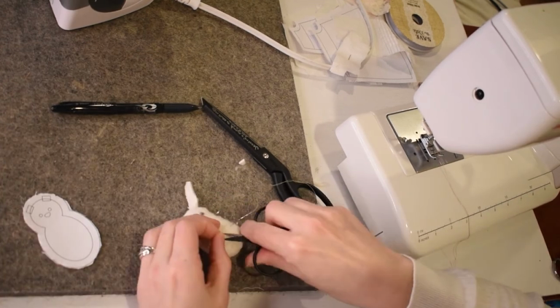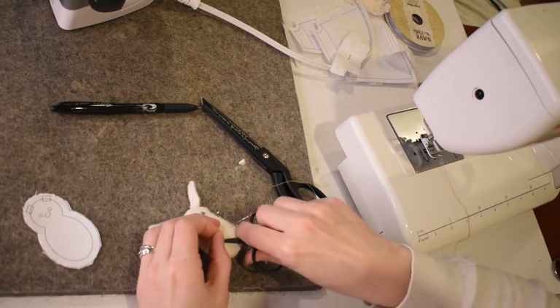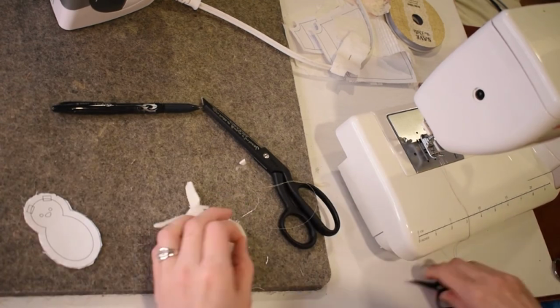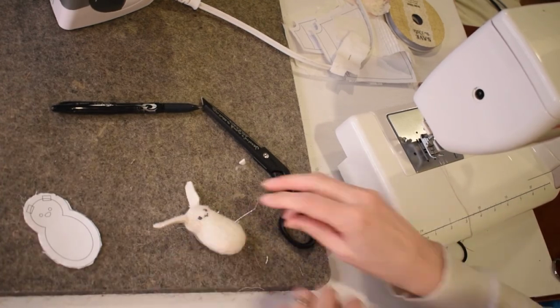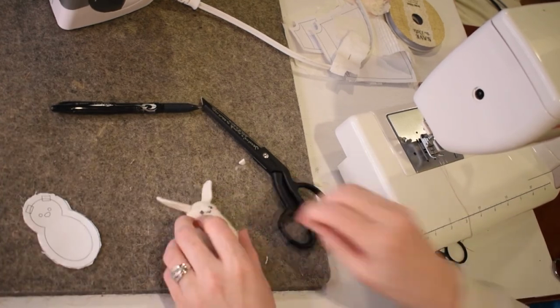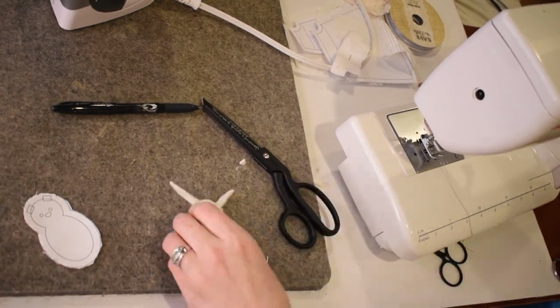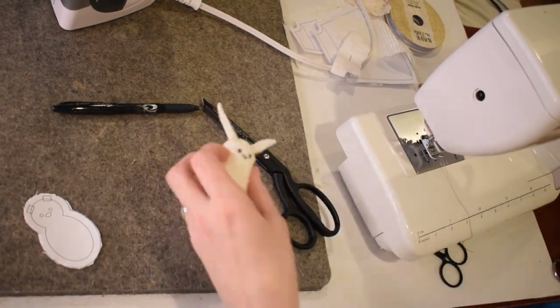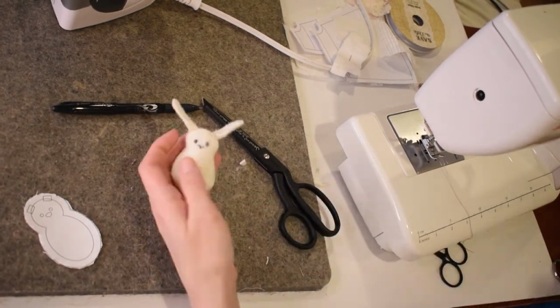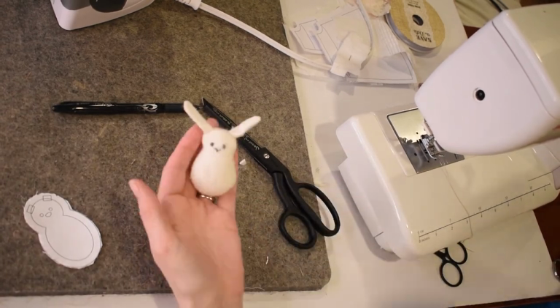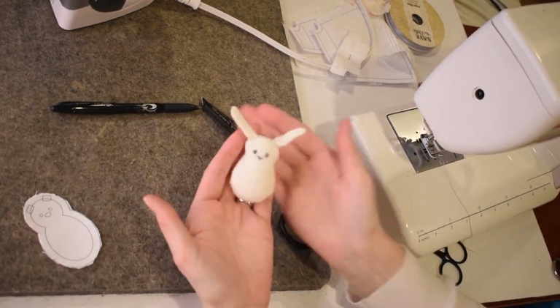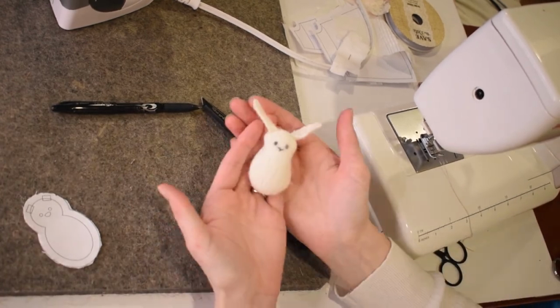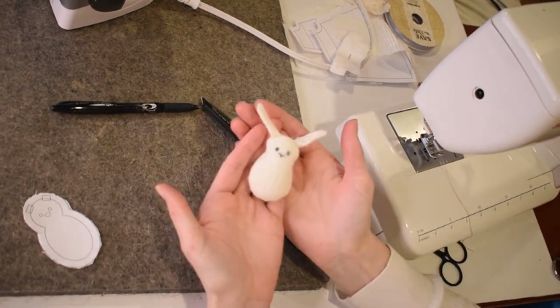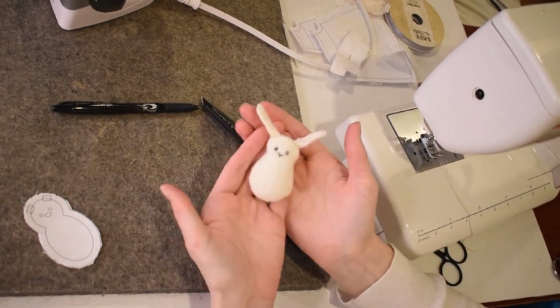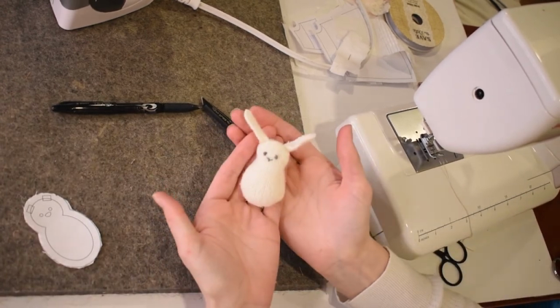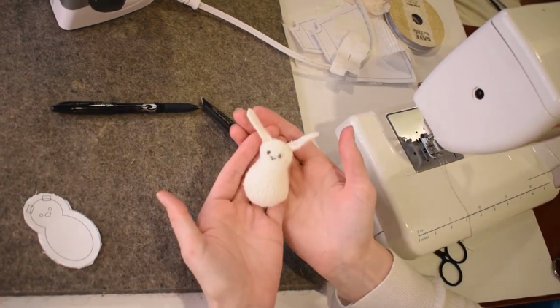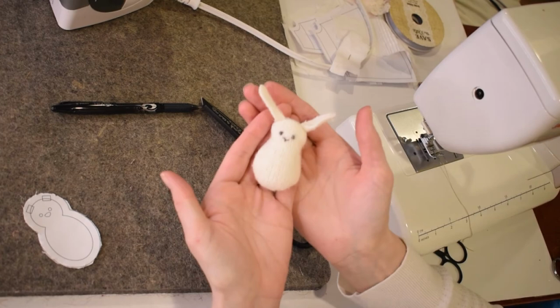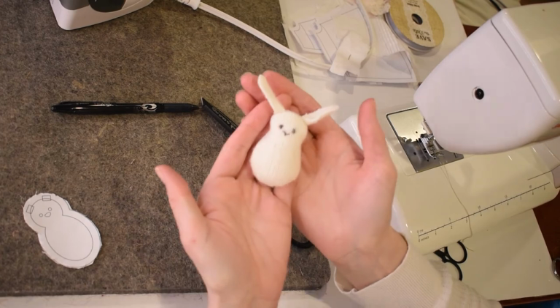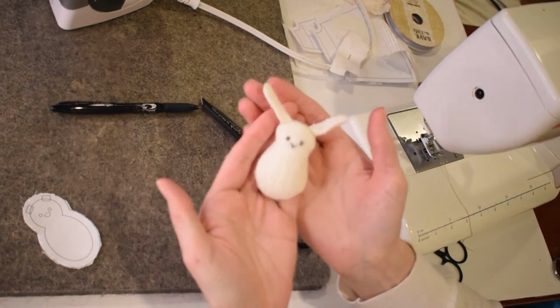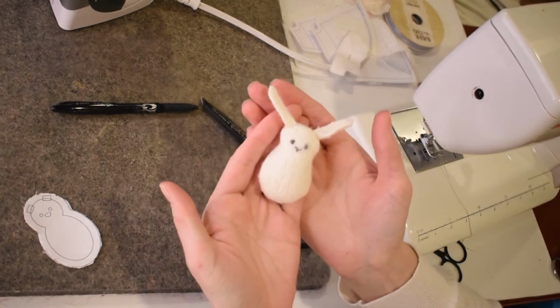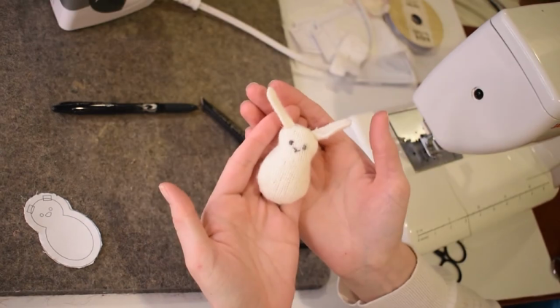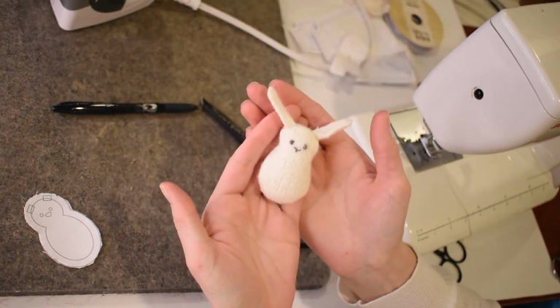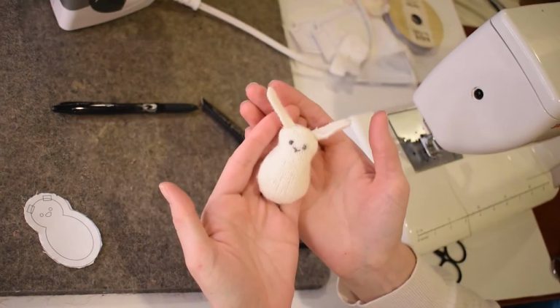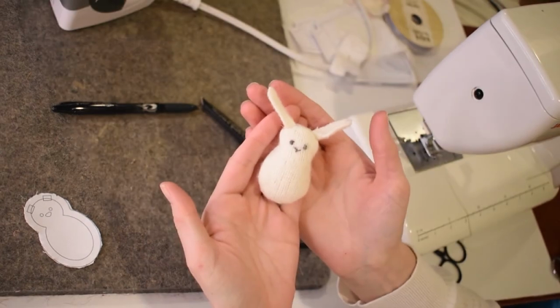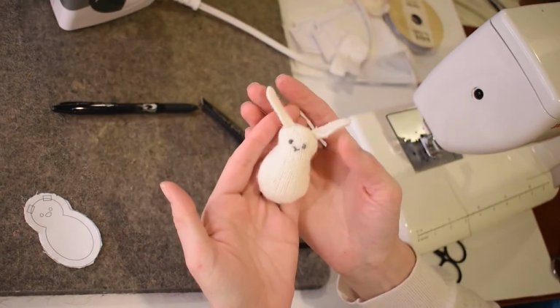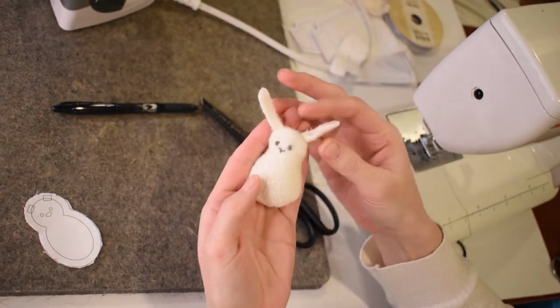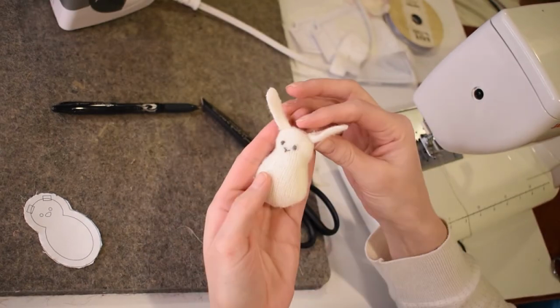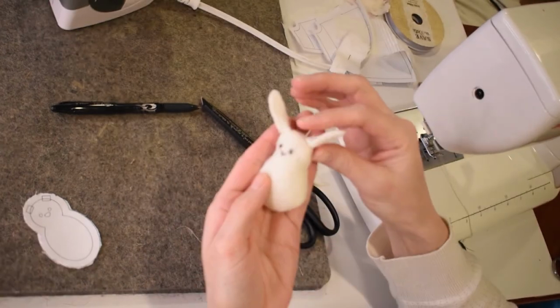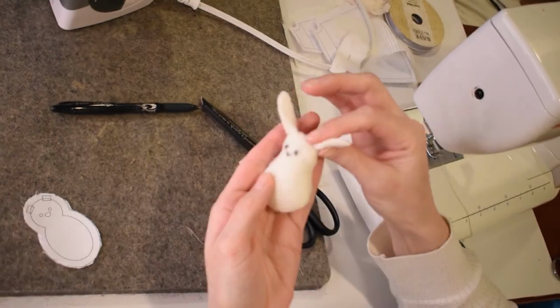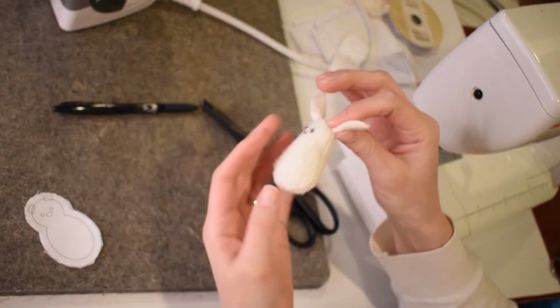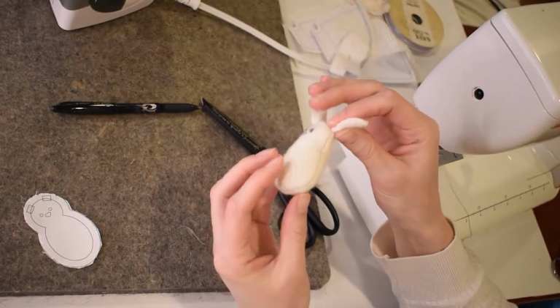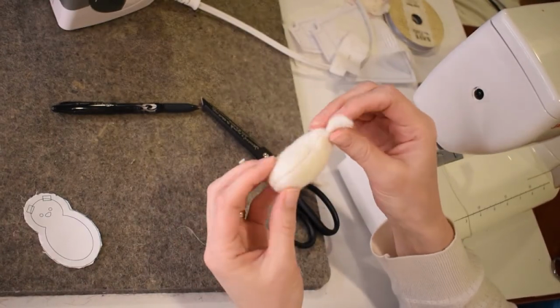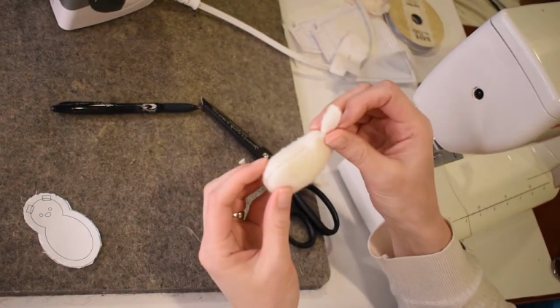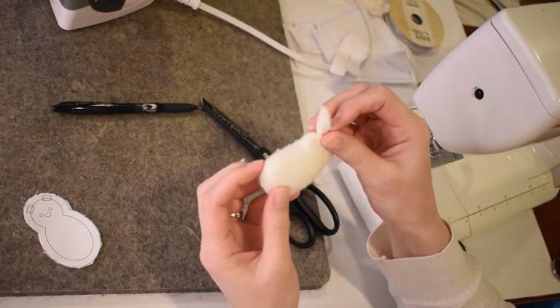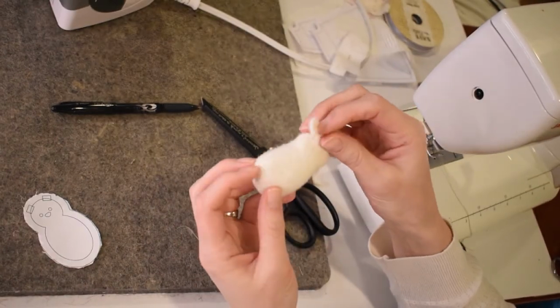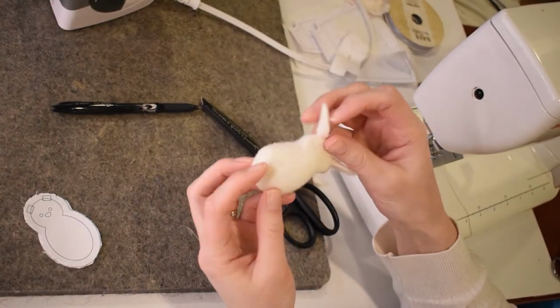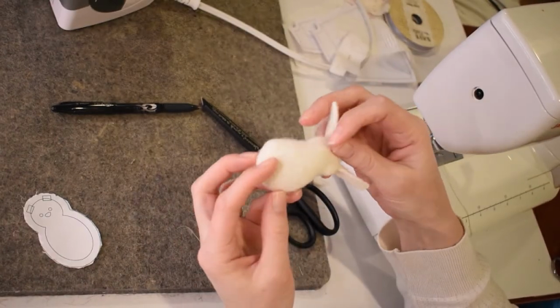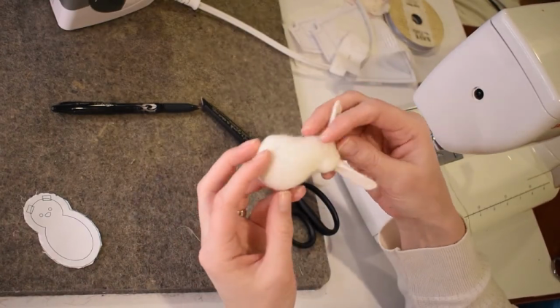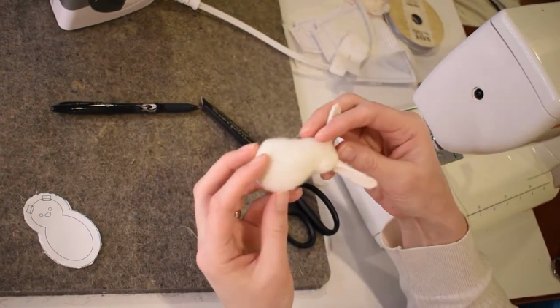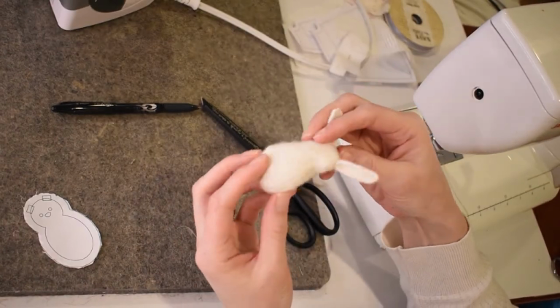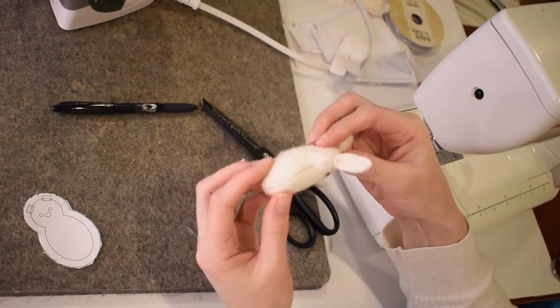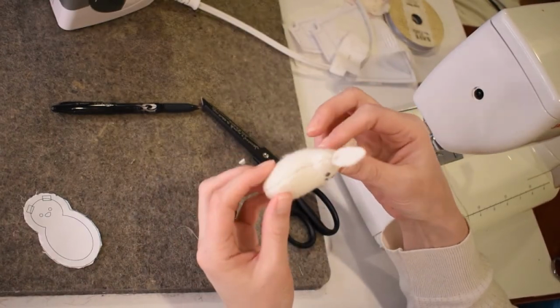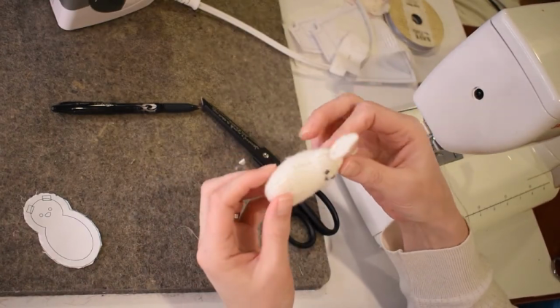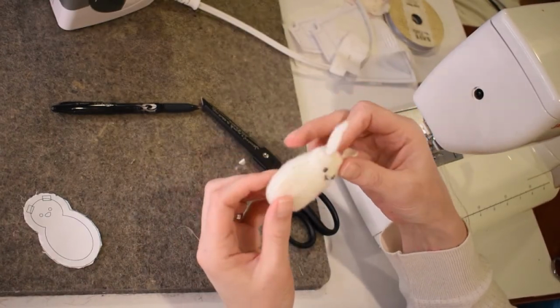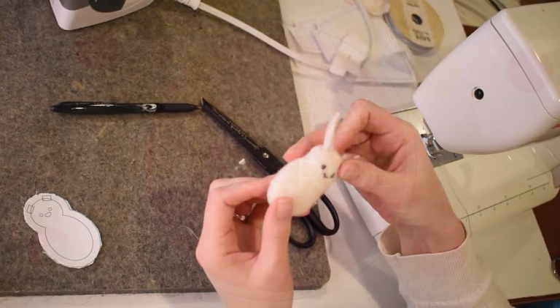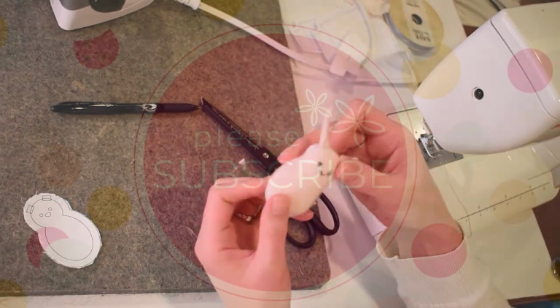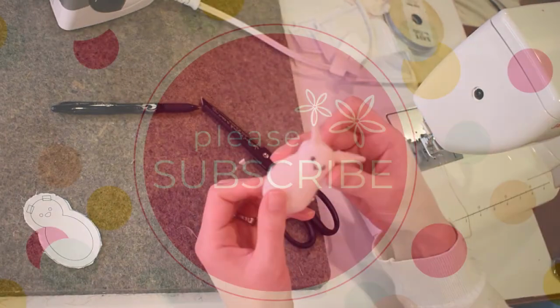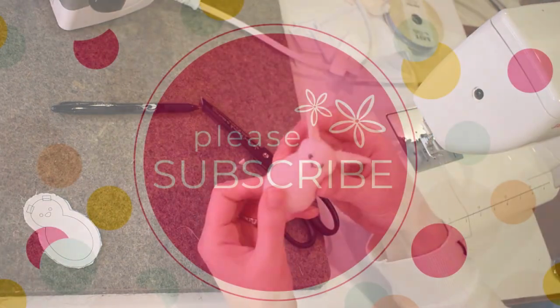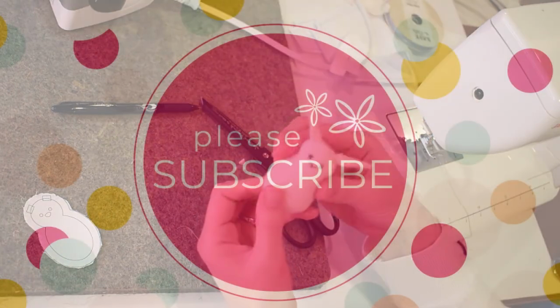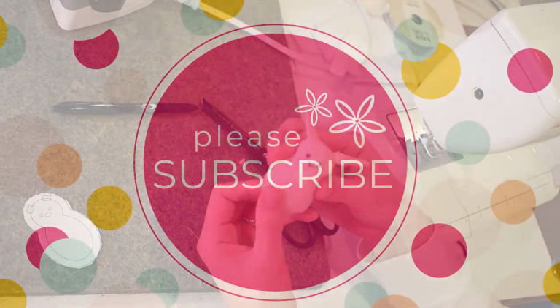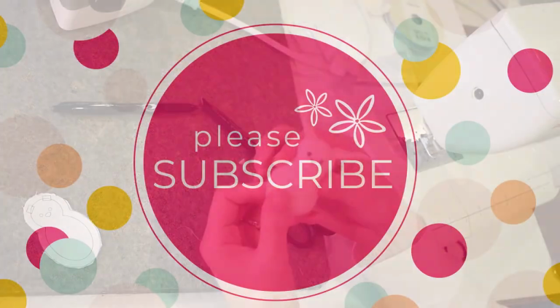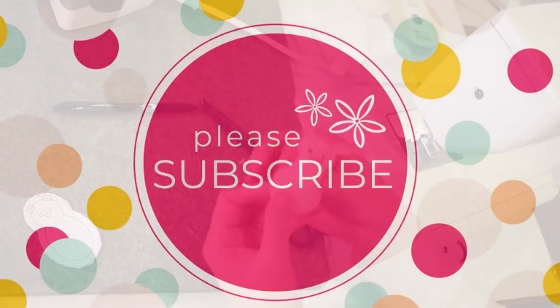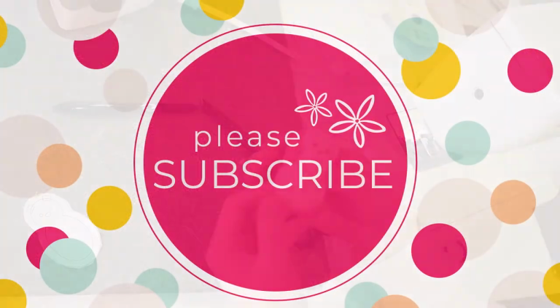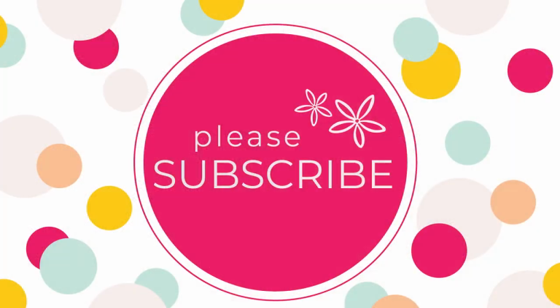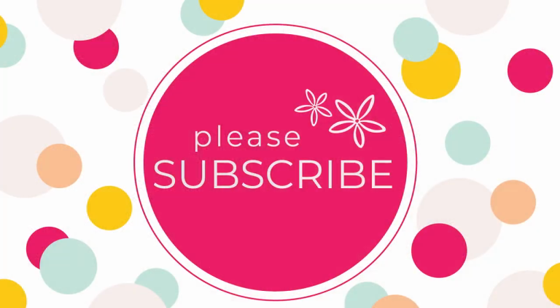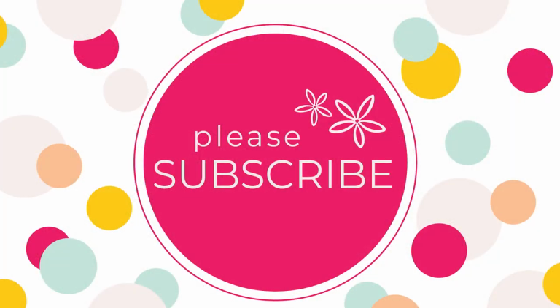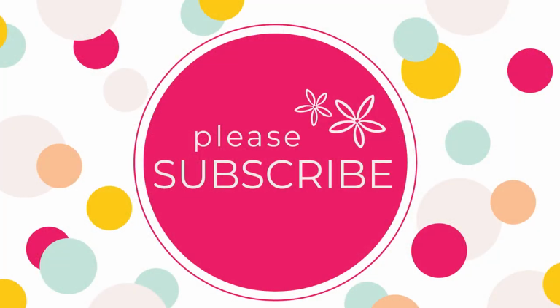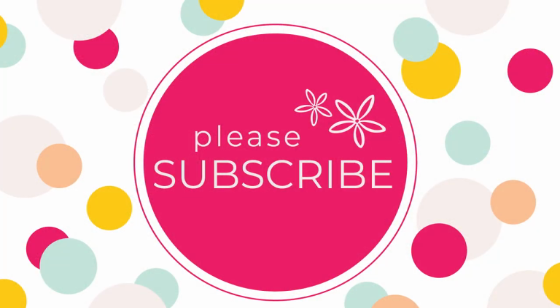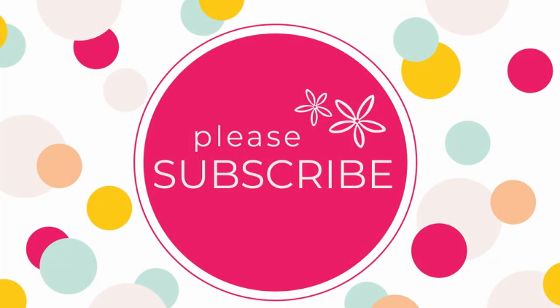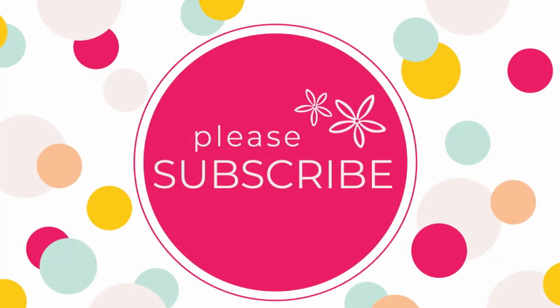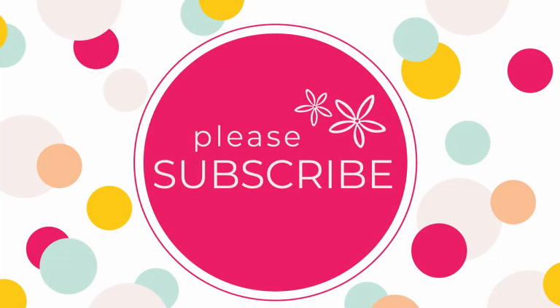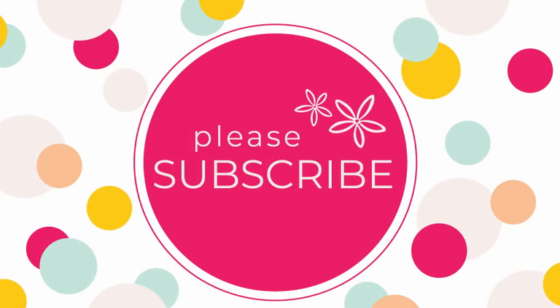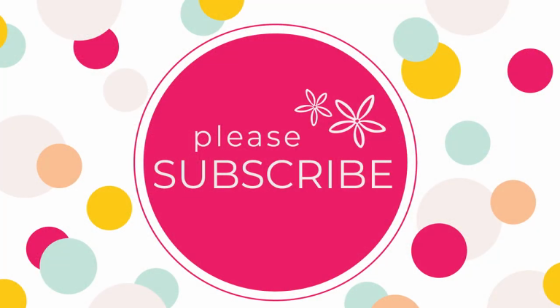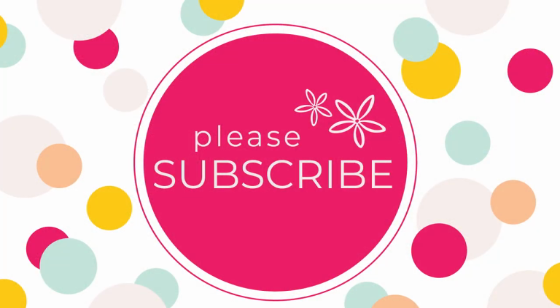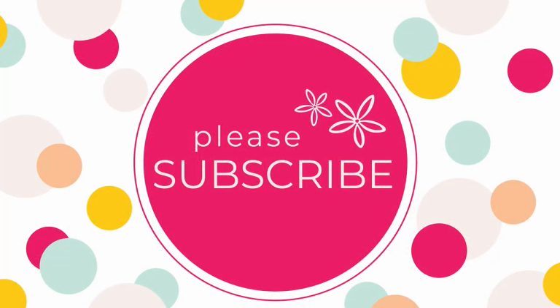If you like this video and you want to see some more free sewing tutorials, be sure to like this video and subscribe to our channel.